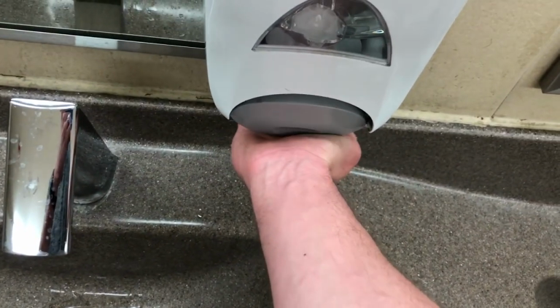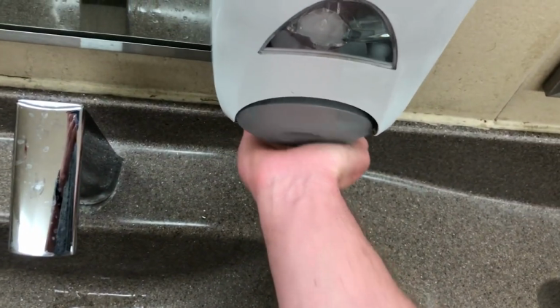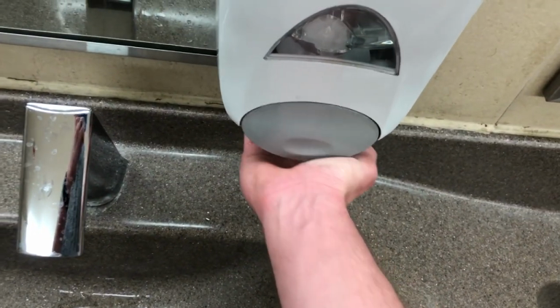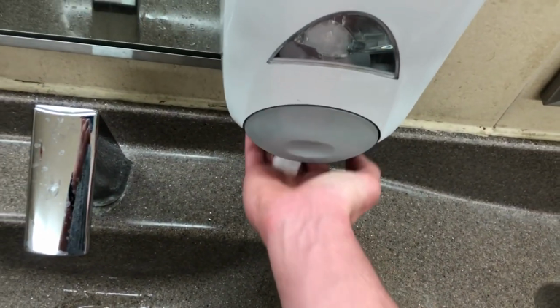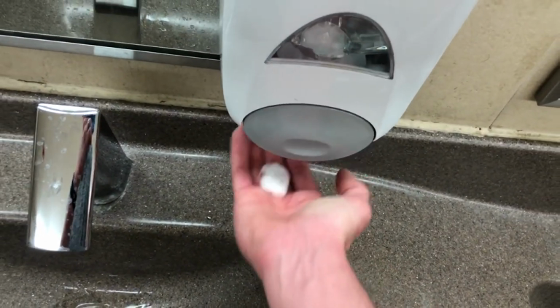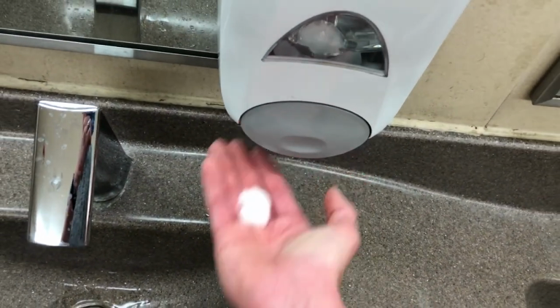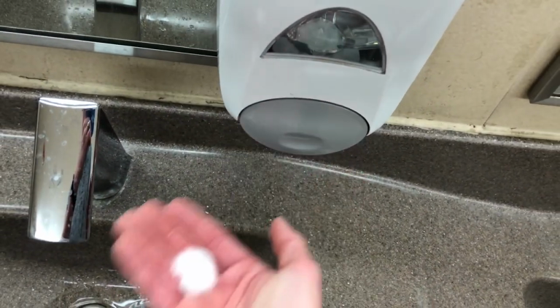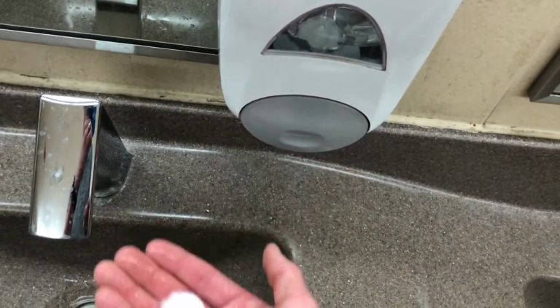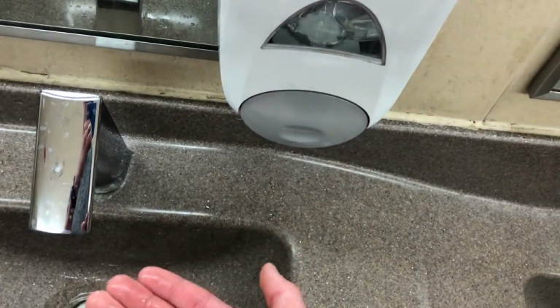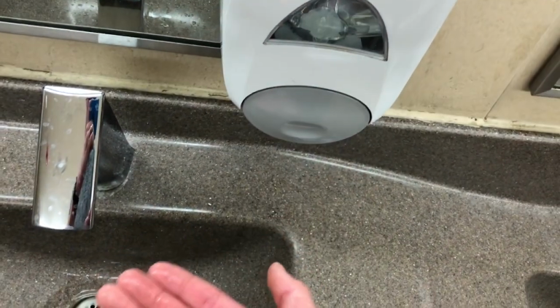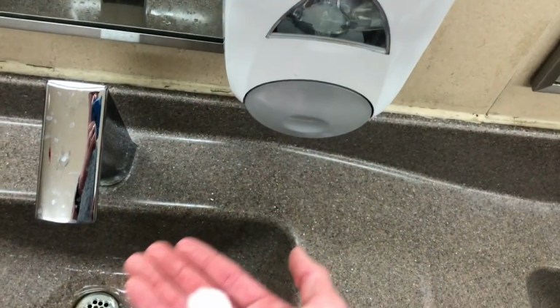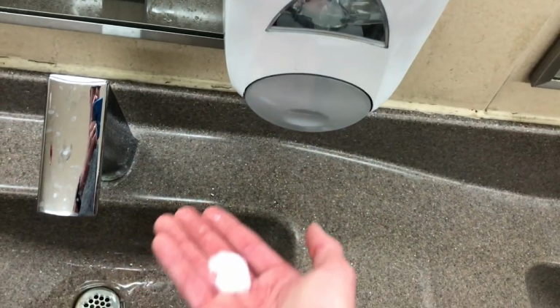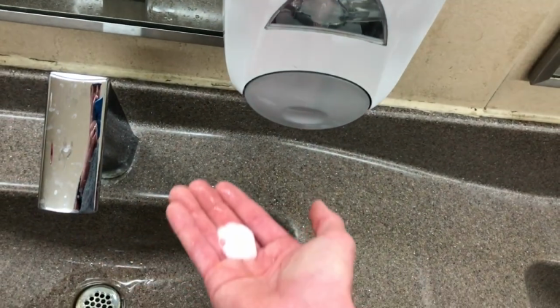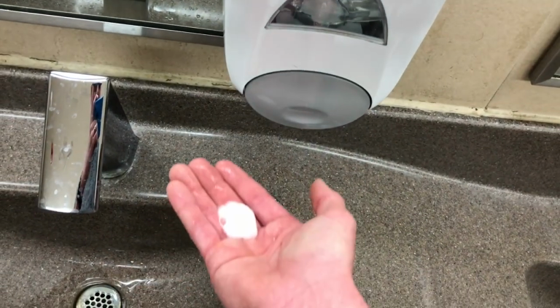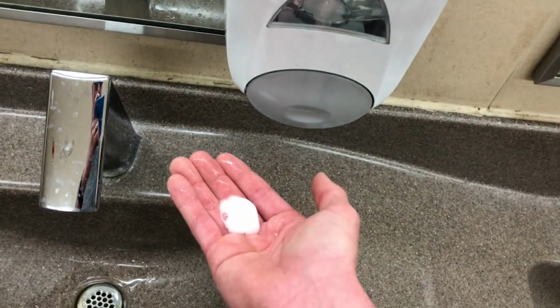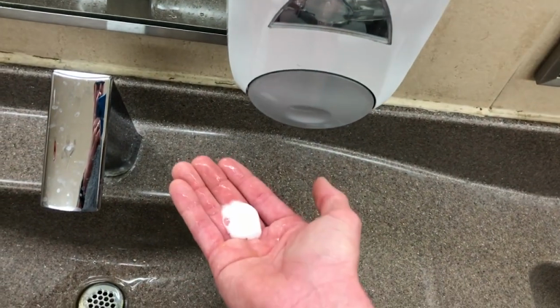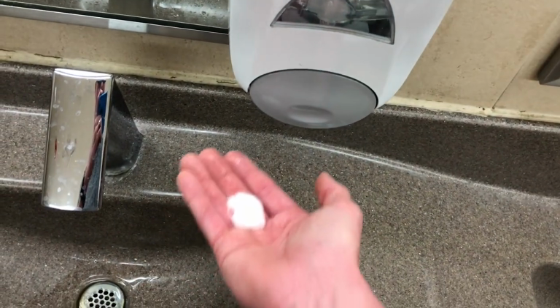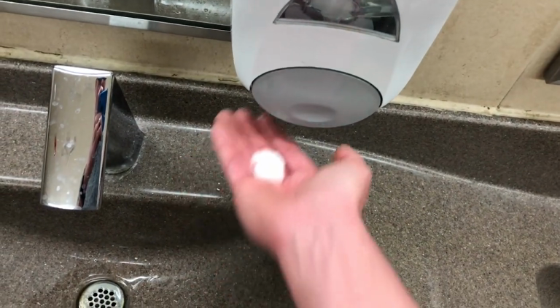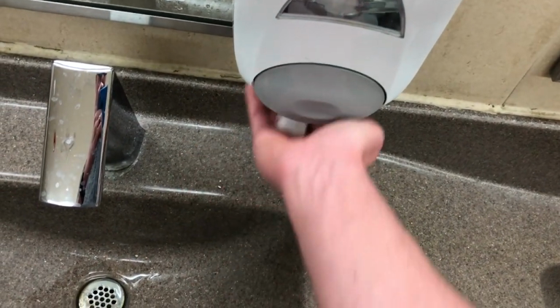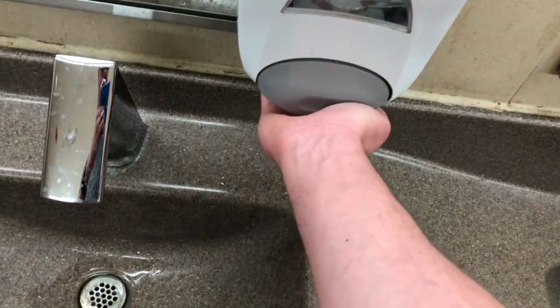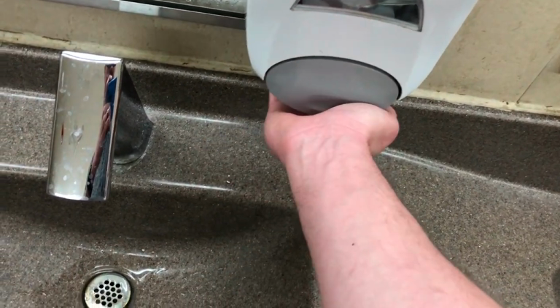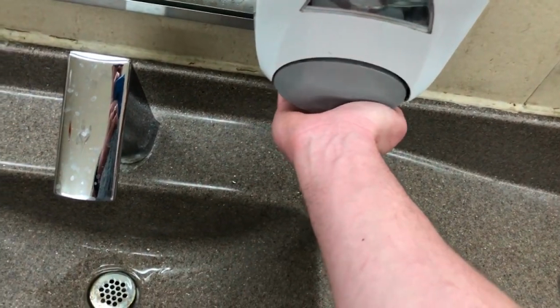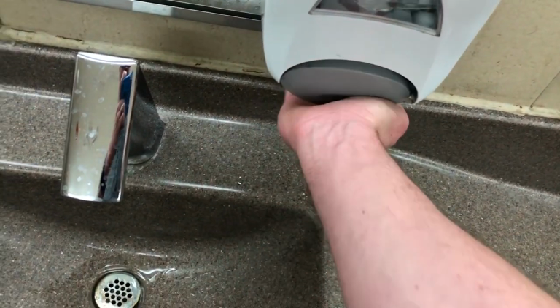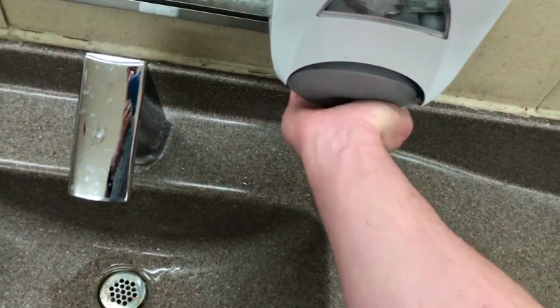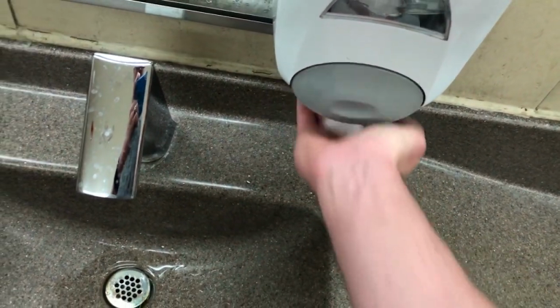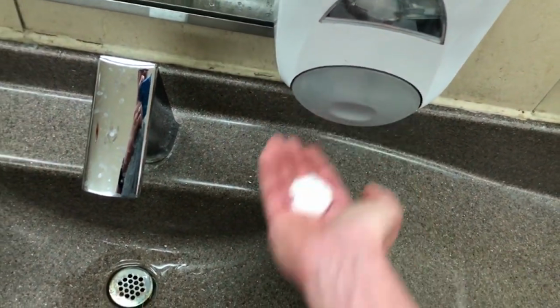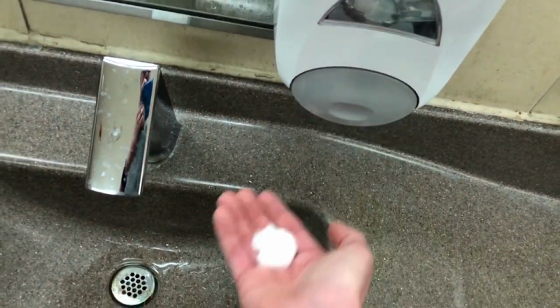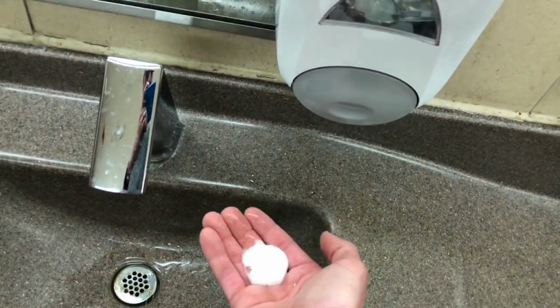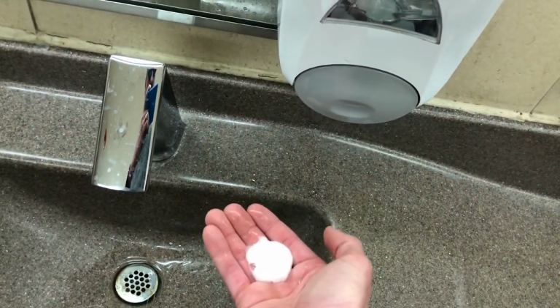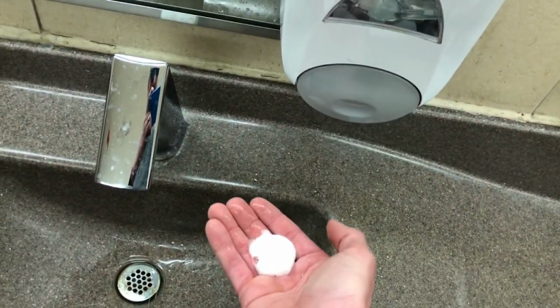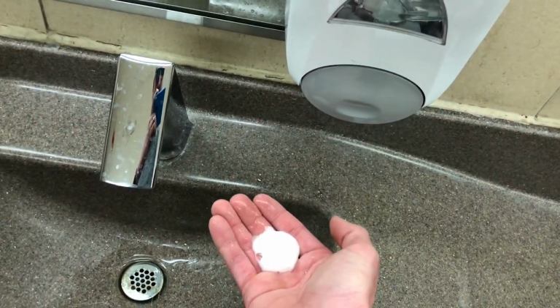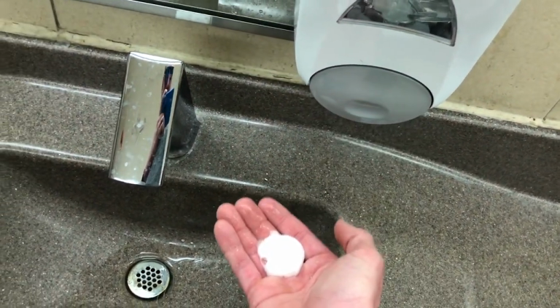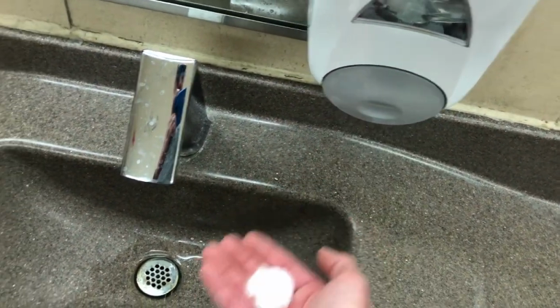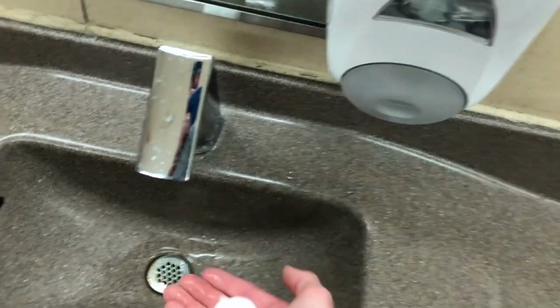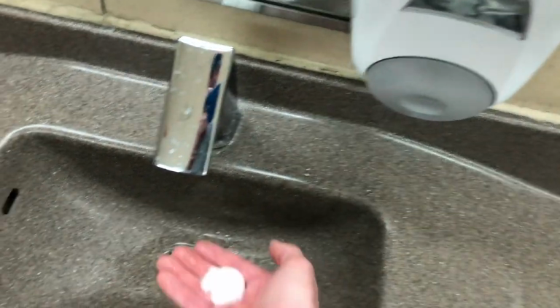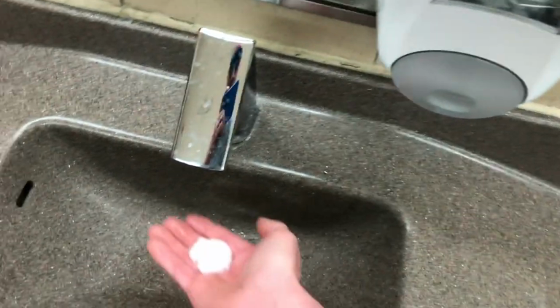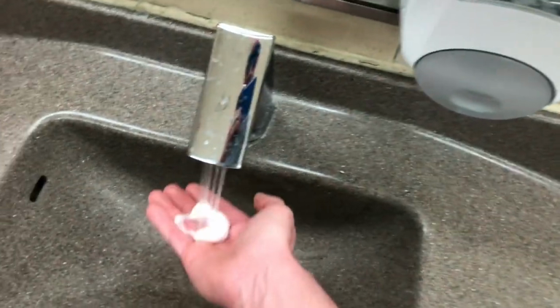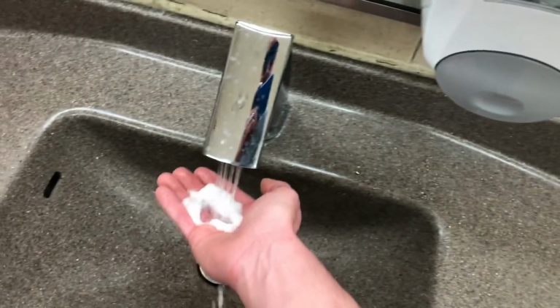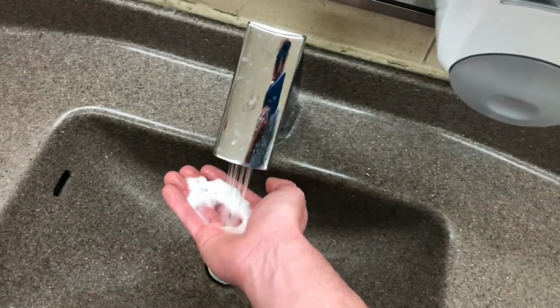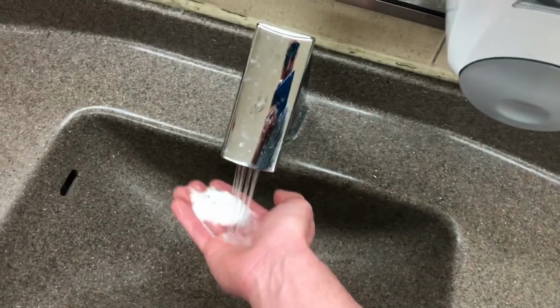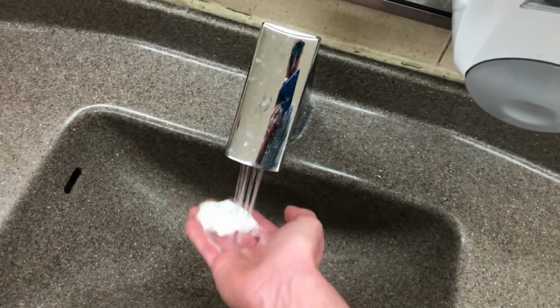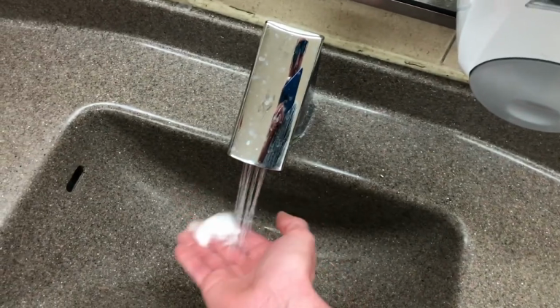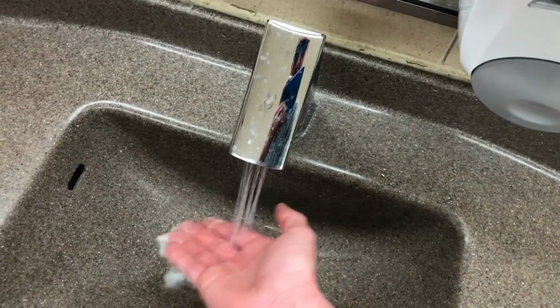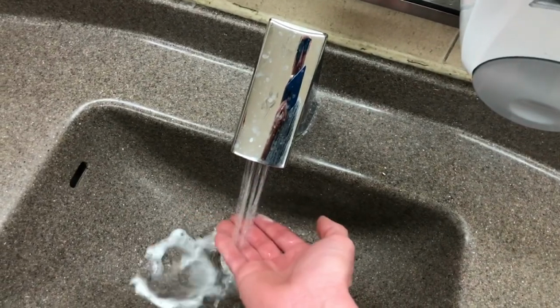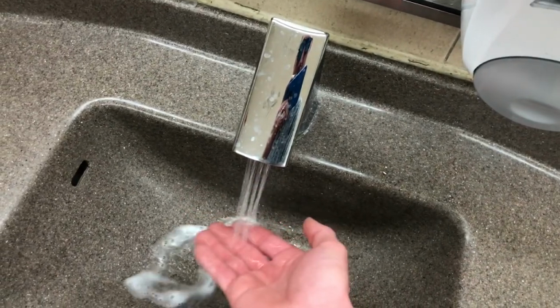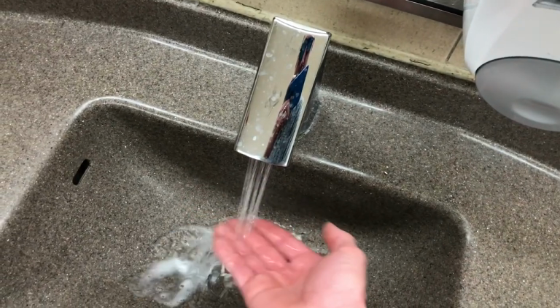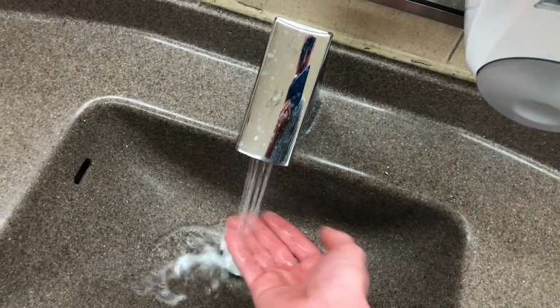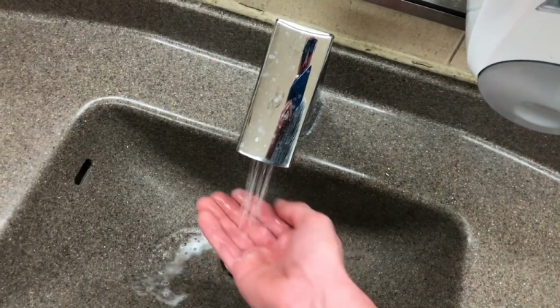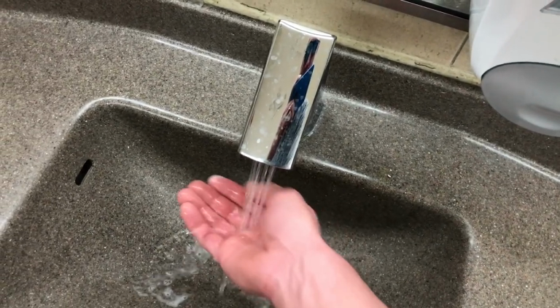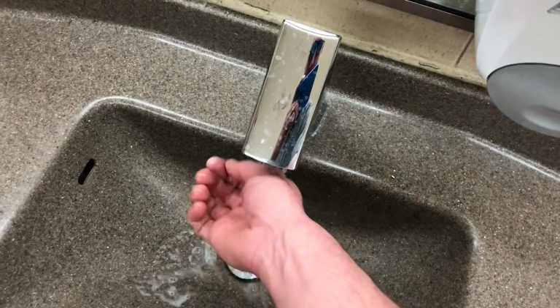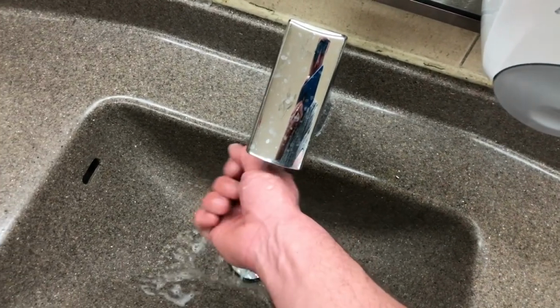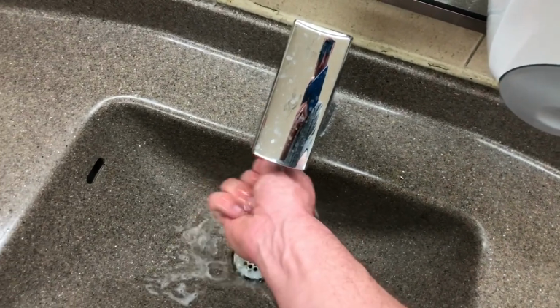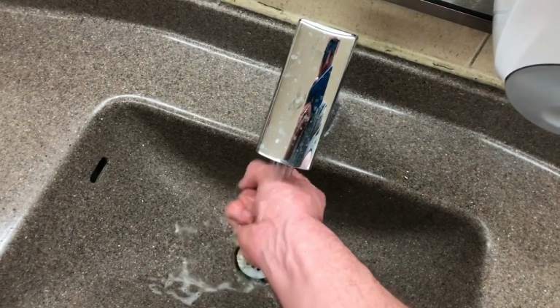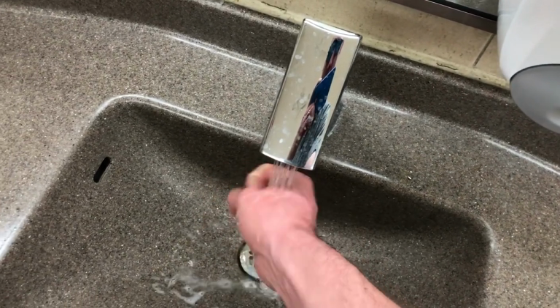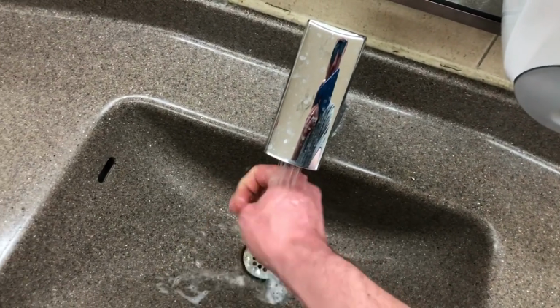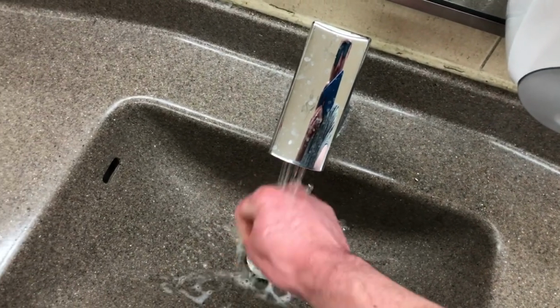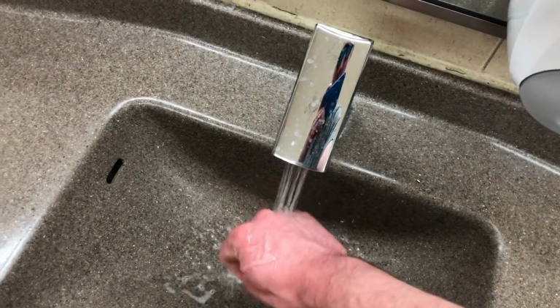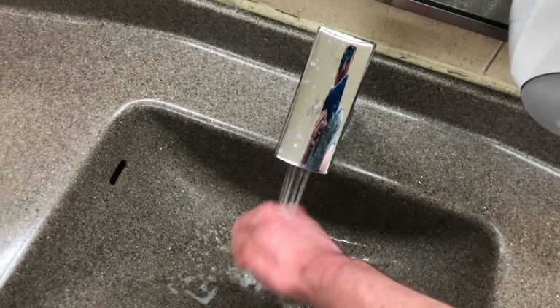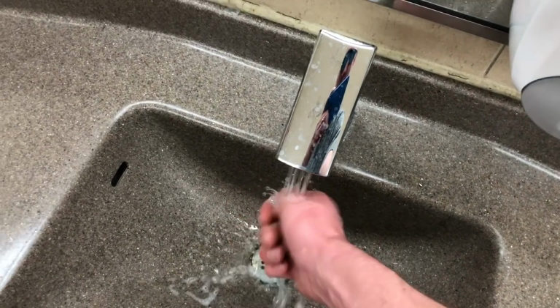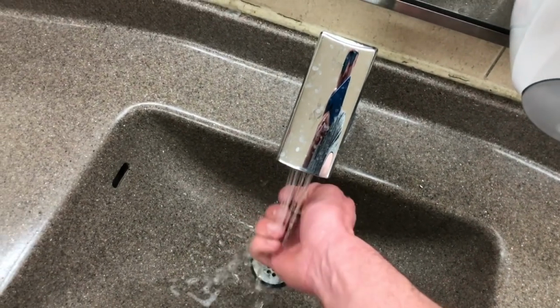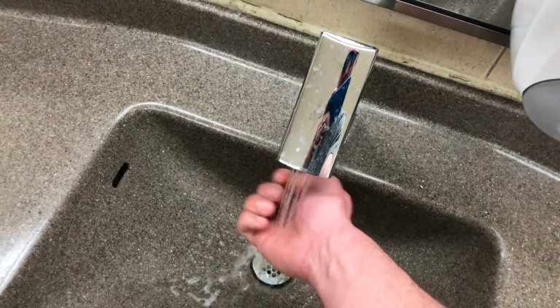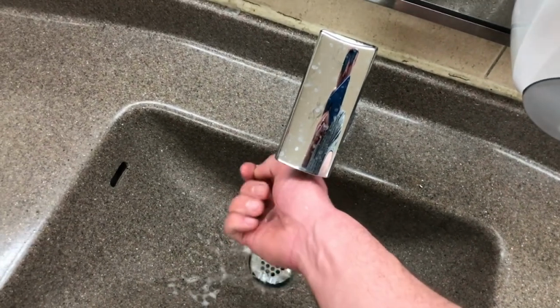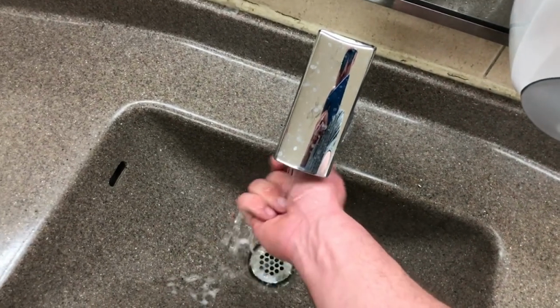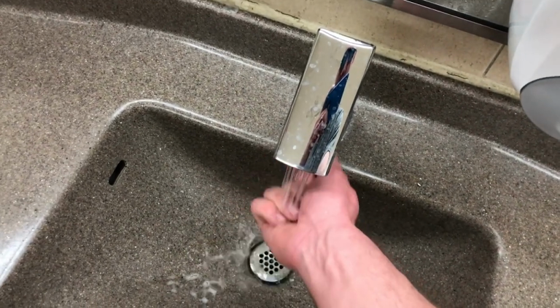The automatic sinks are always so hard to use, and the water is not very strong. Gojo — always a plus. Always my favorite. I love, love, love their hand soap in here.